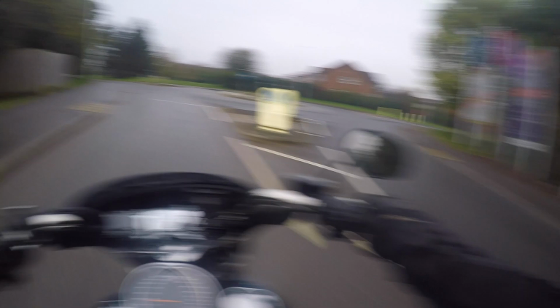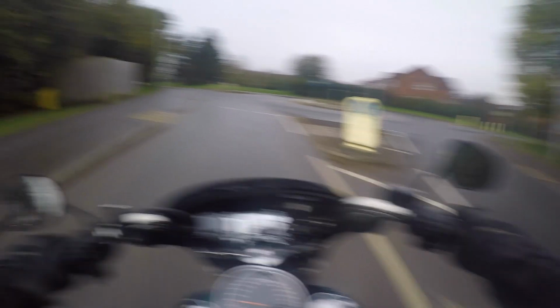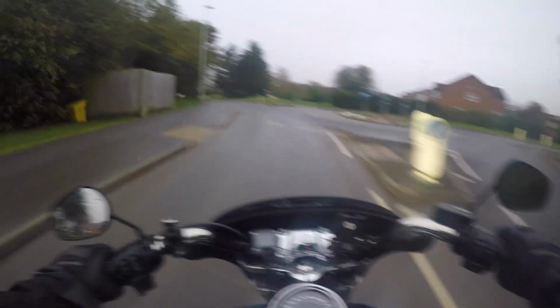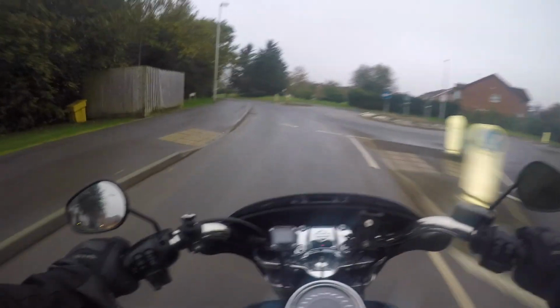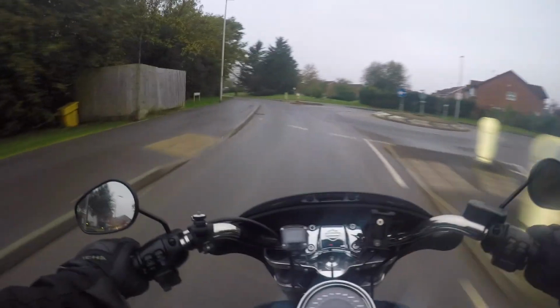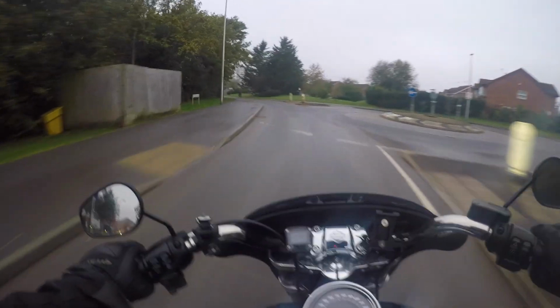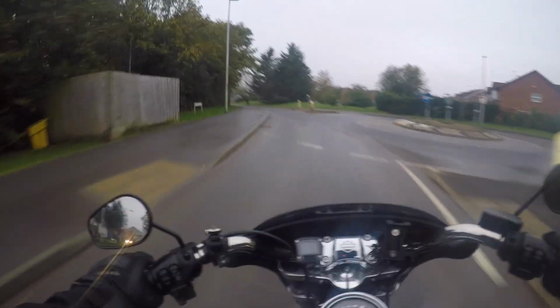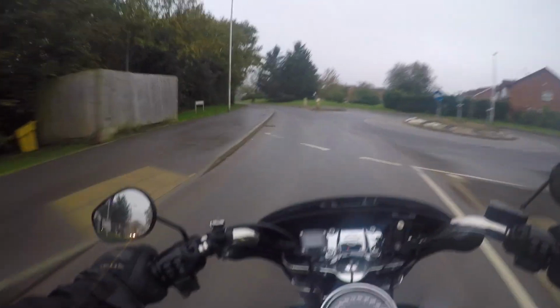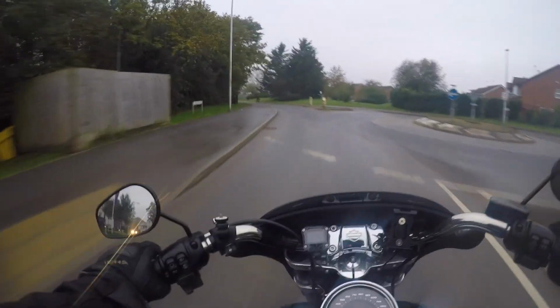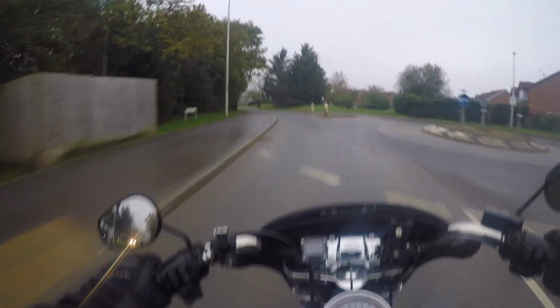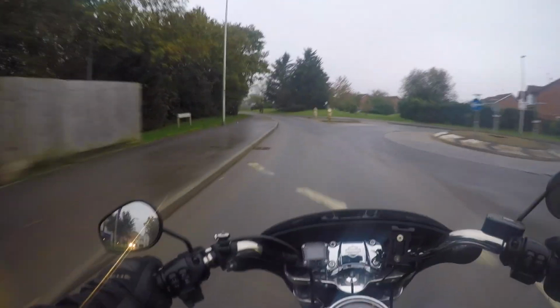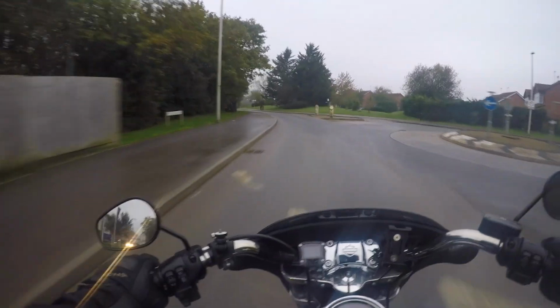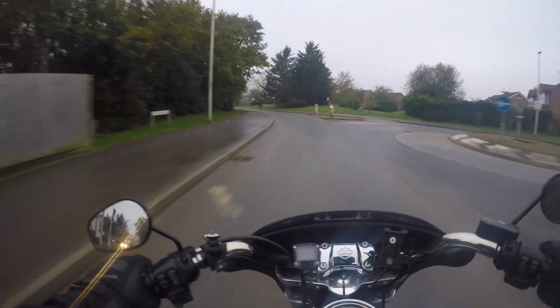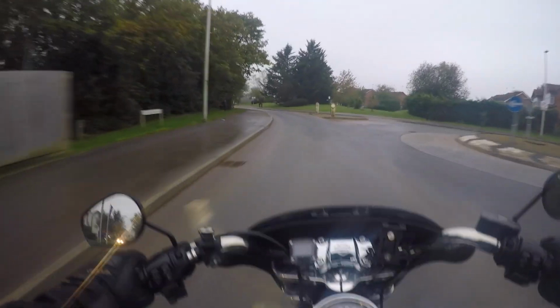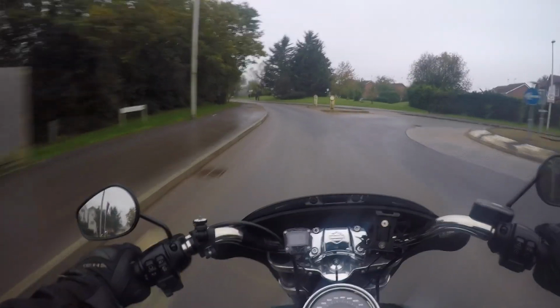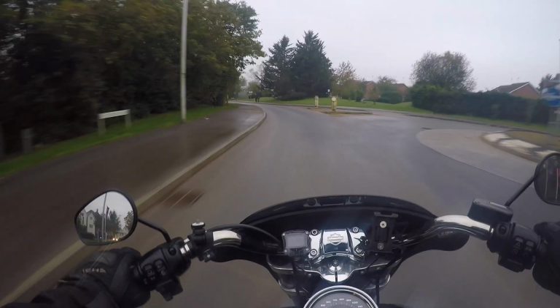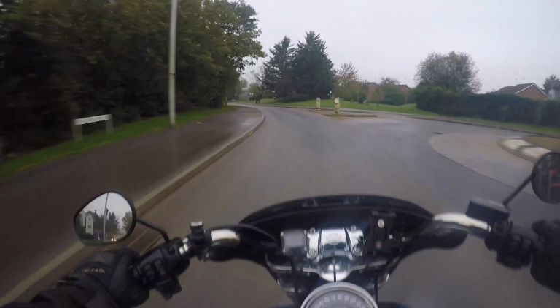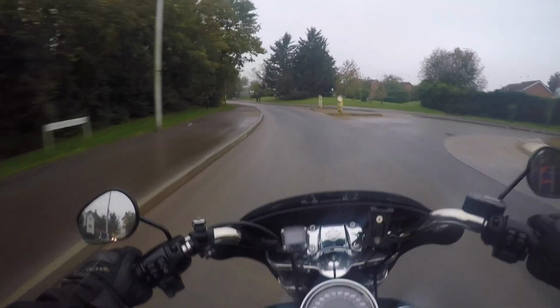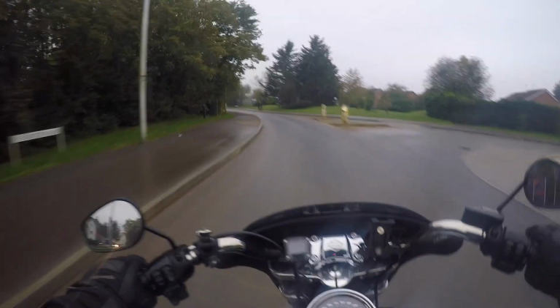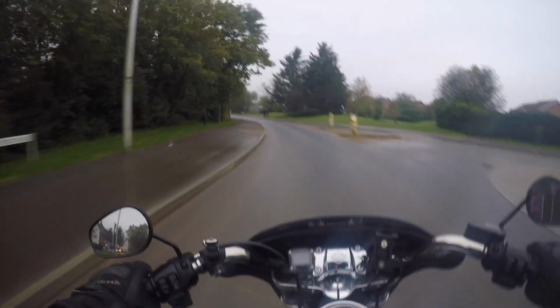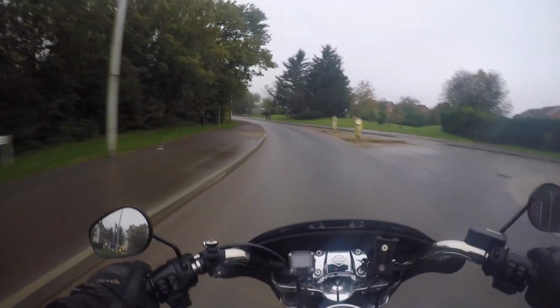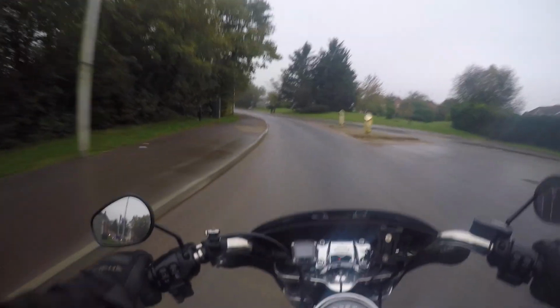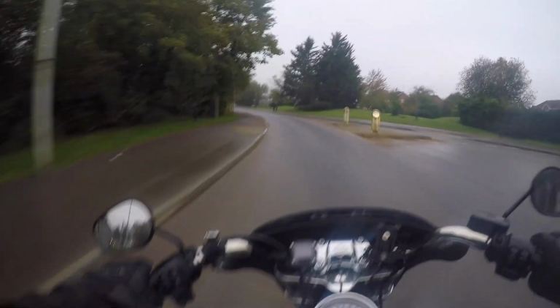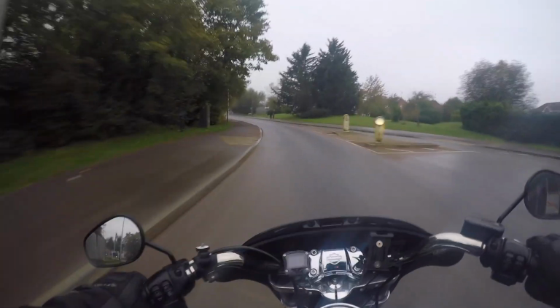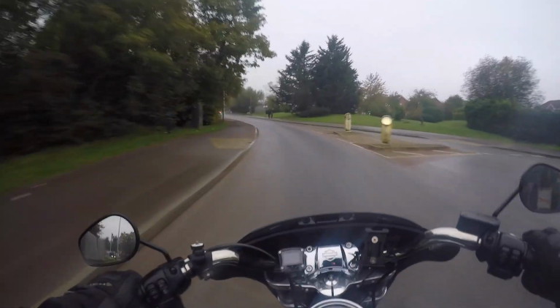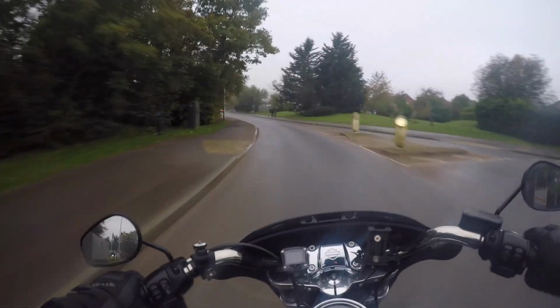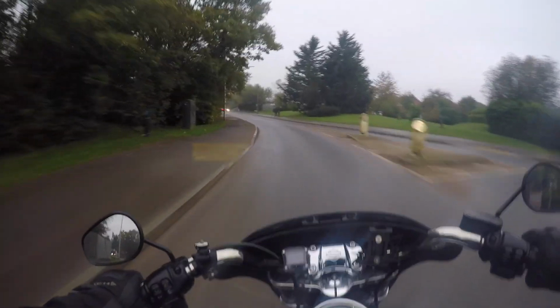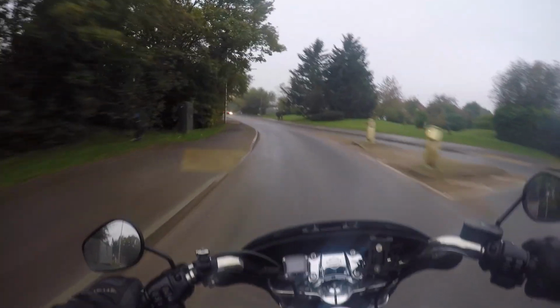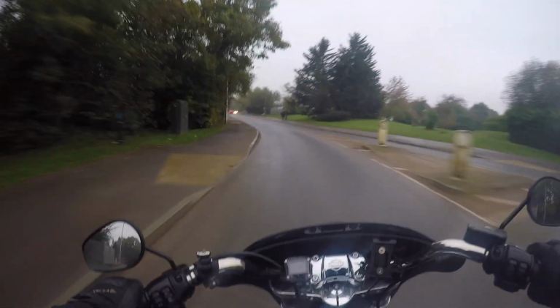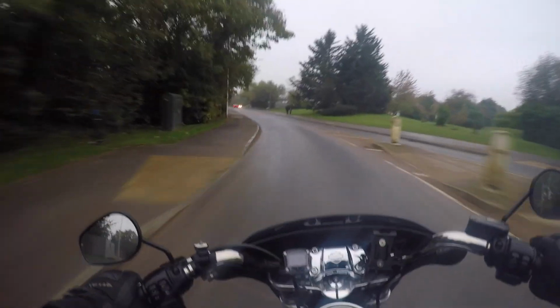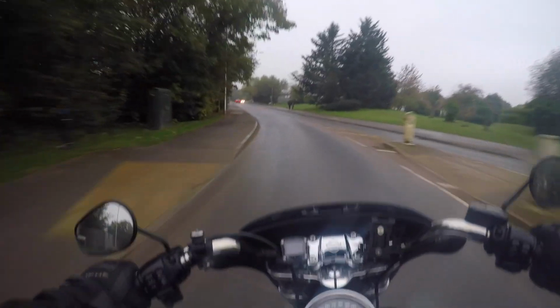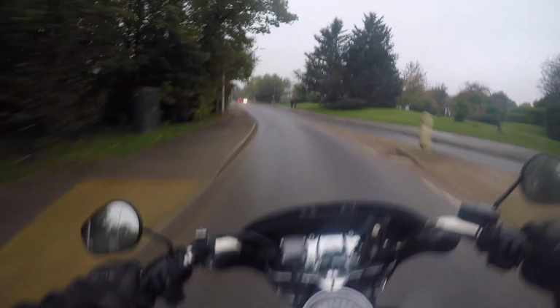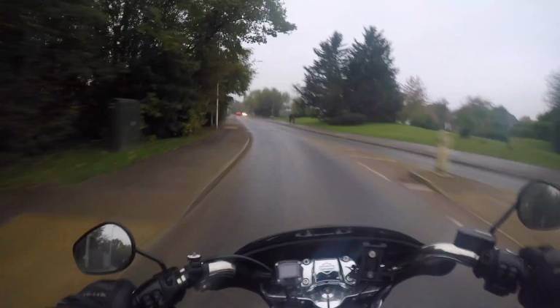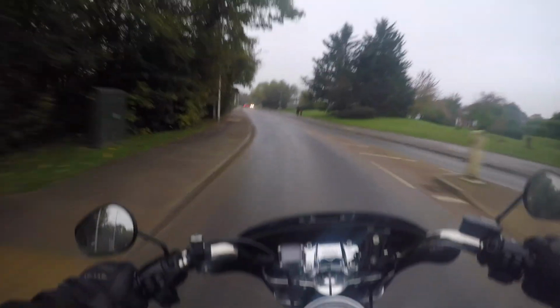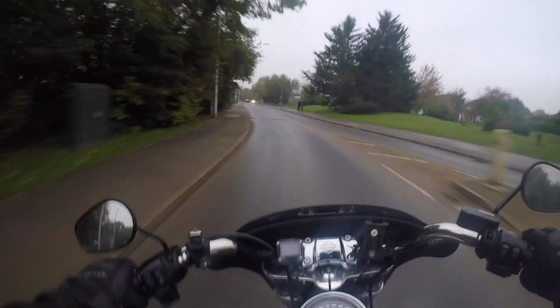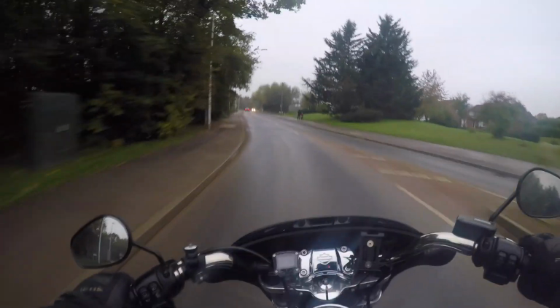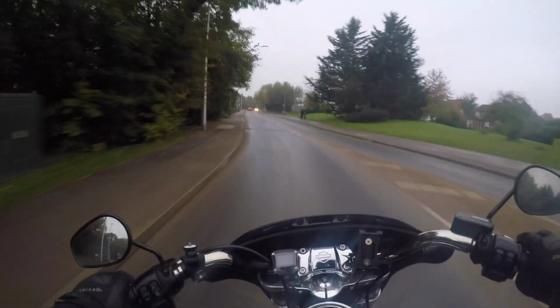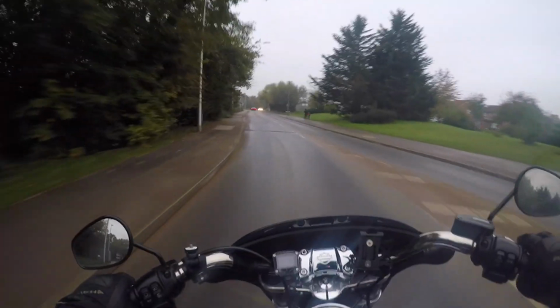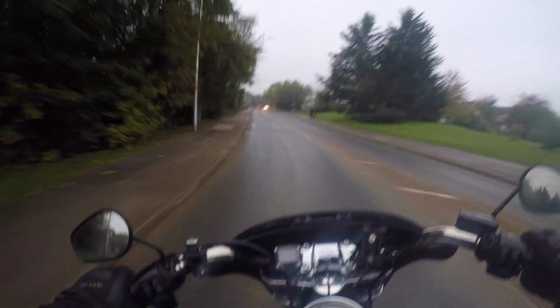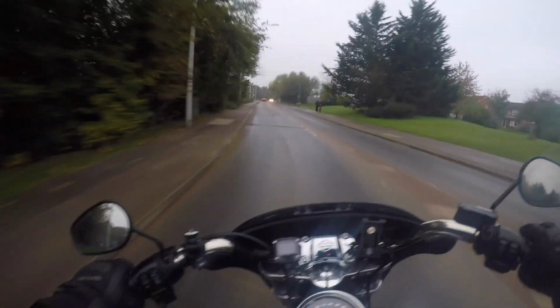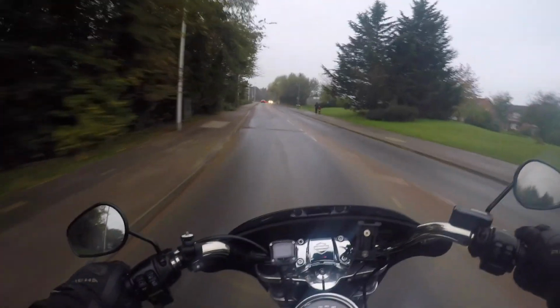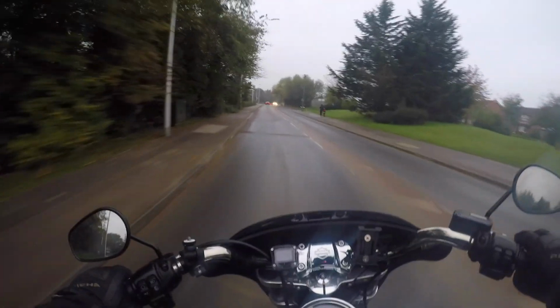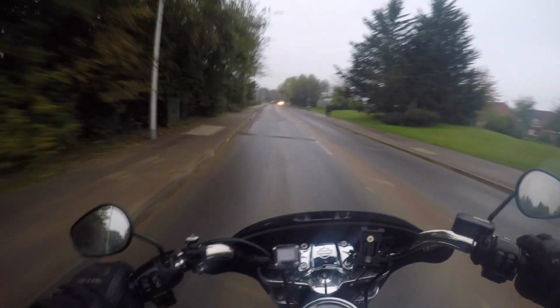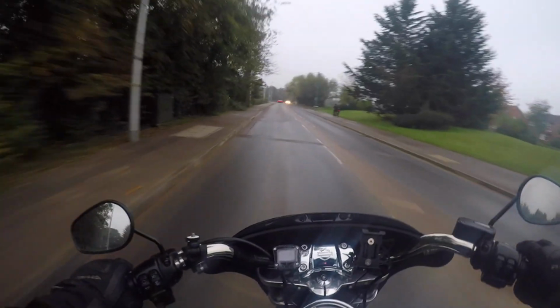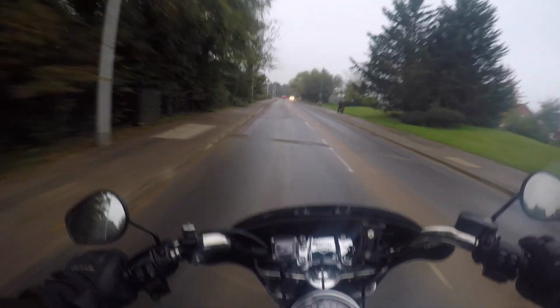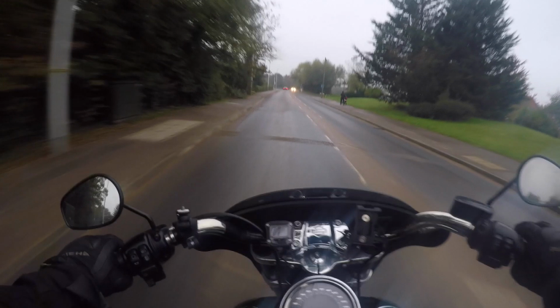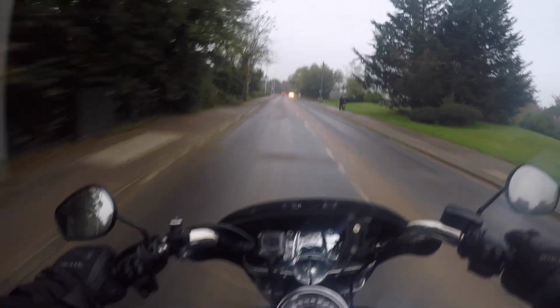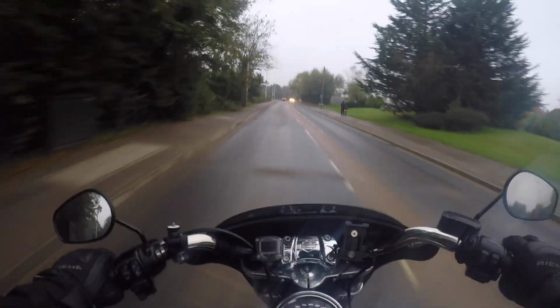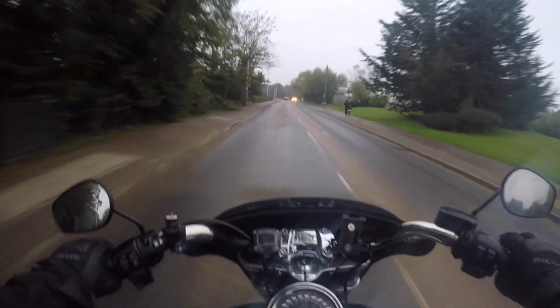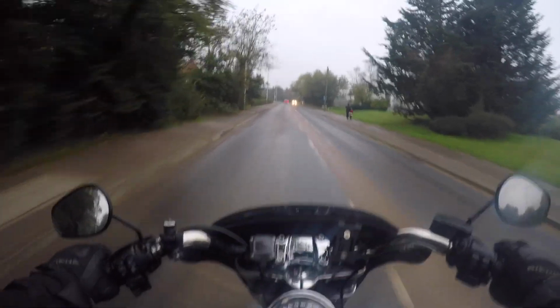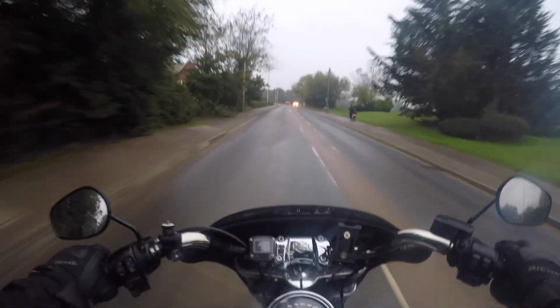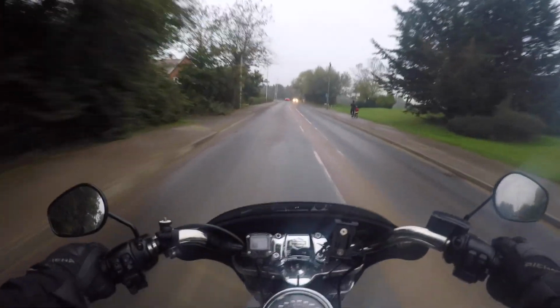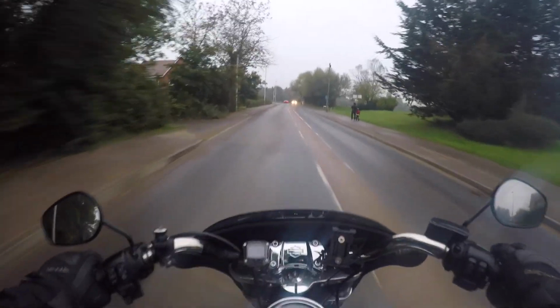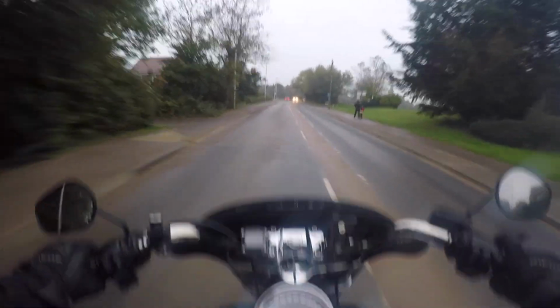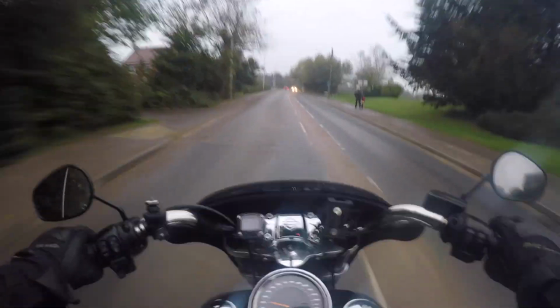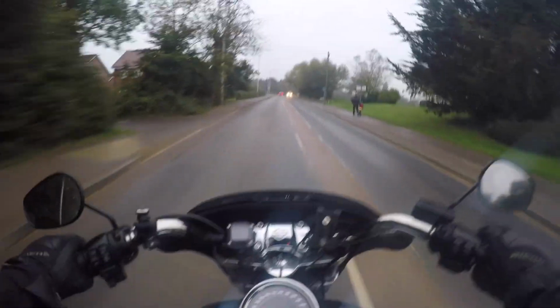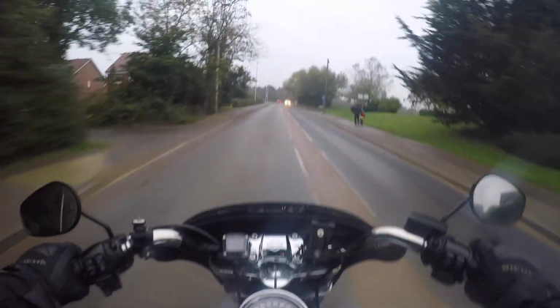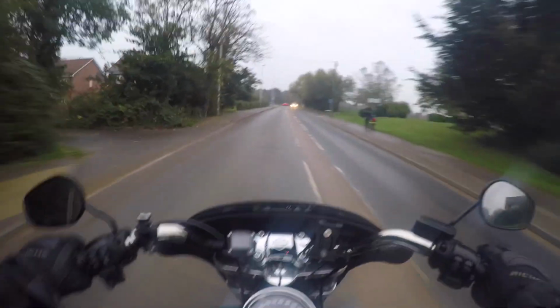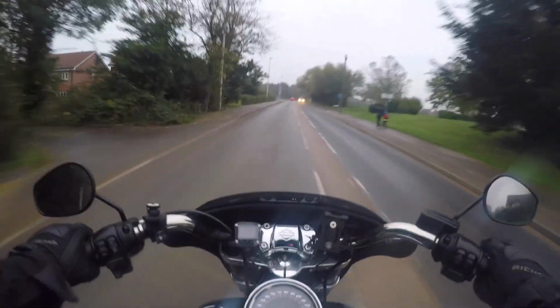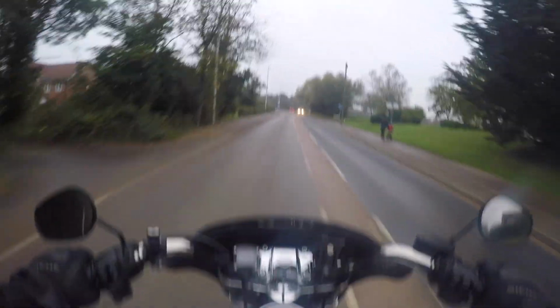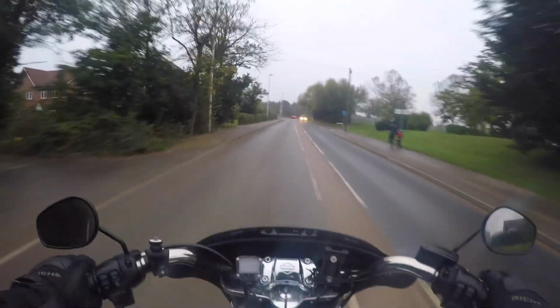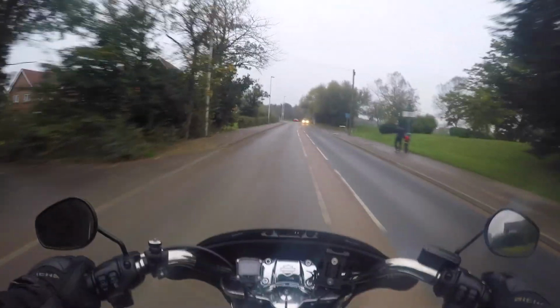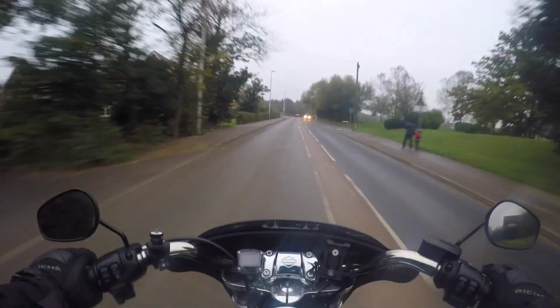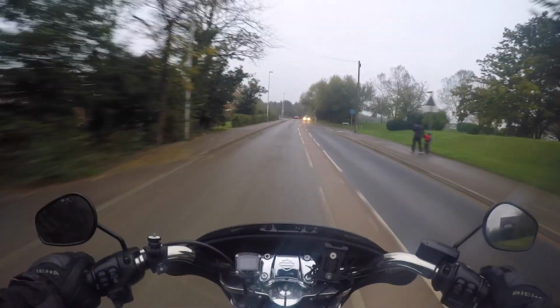A freshly washed bike and I'm taking it on some smeggy roads here.